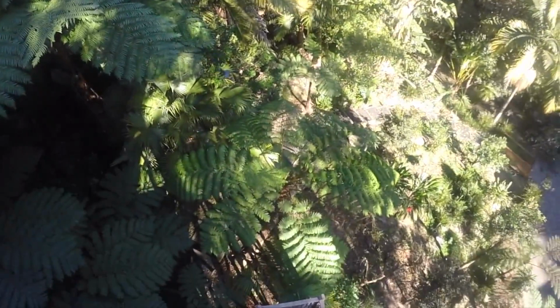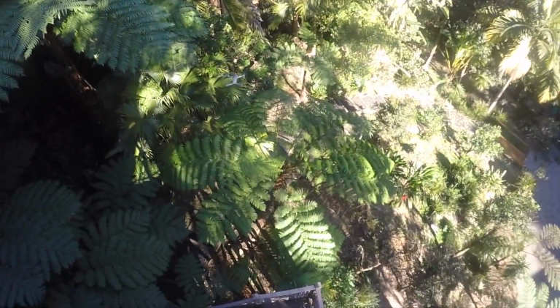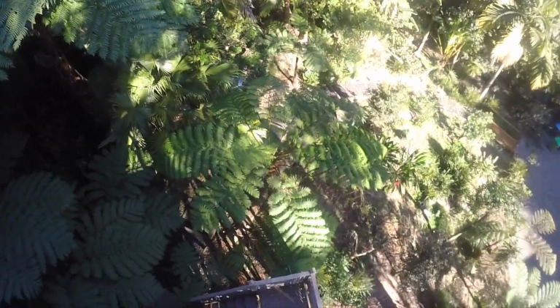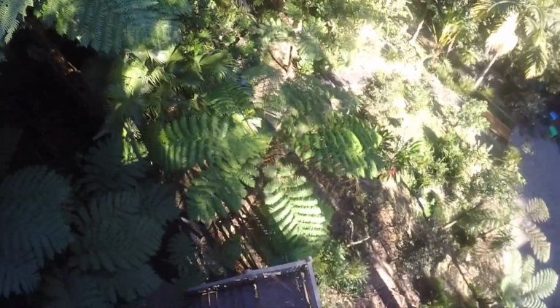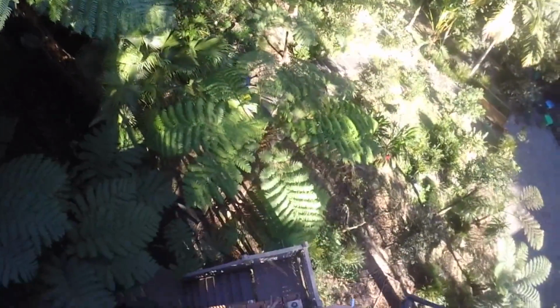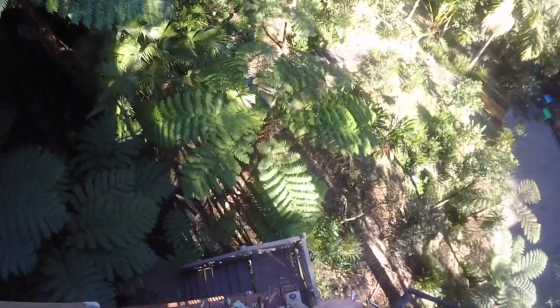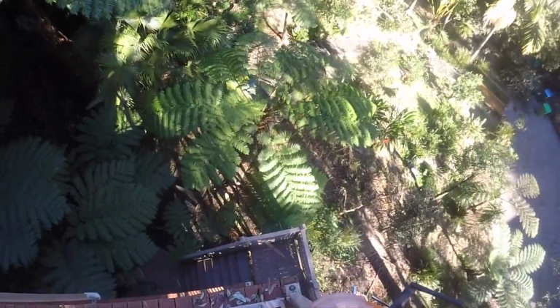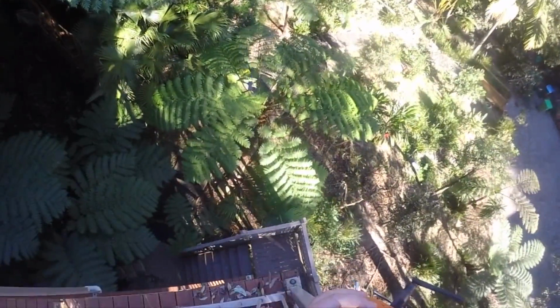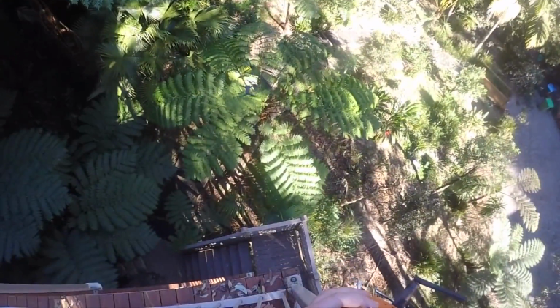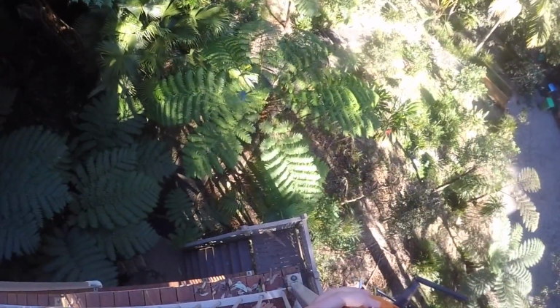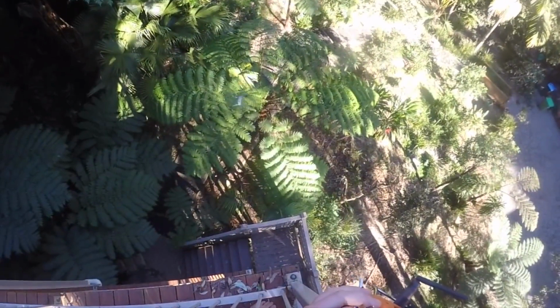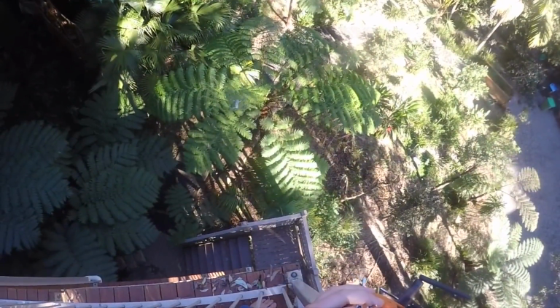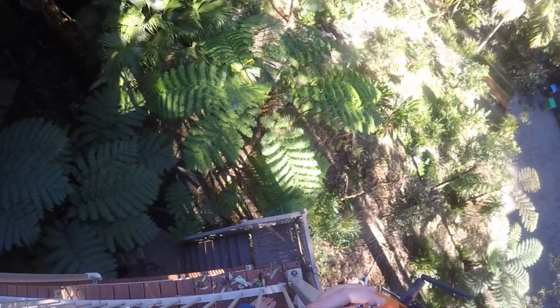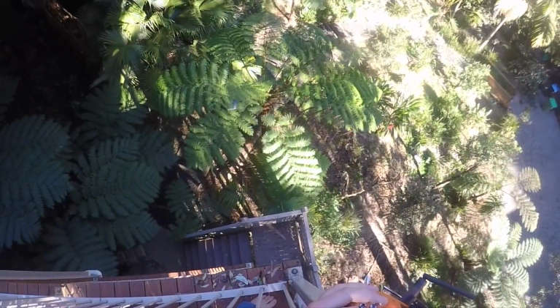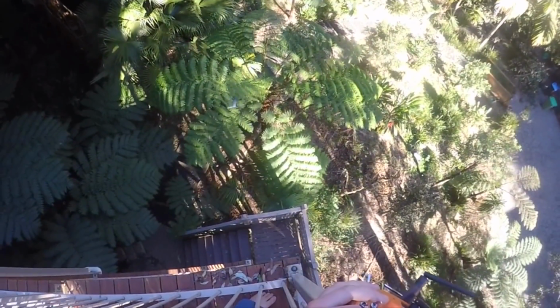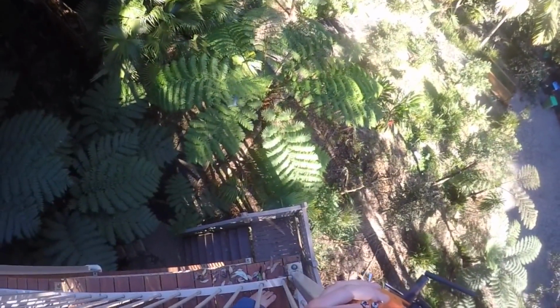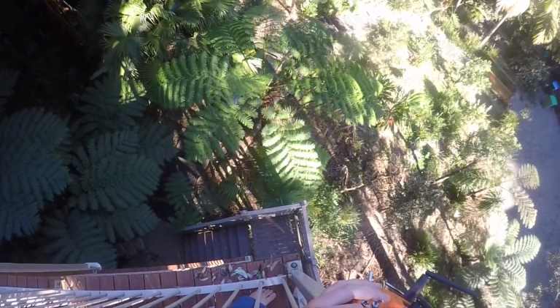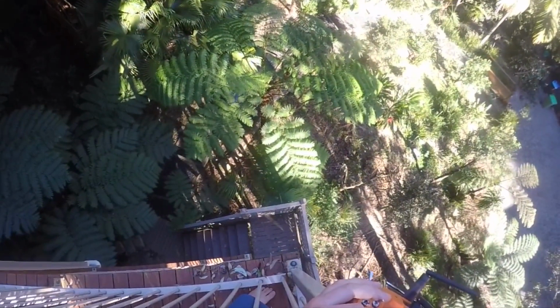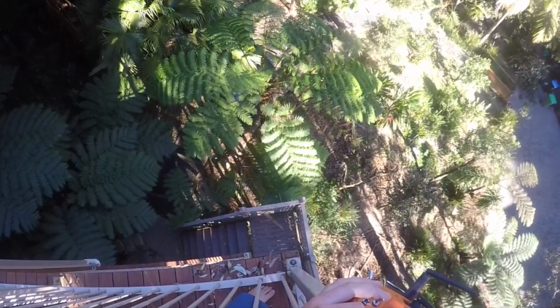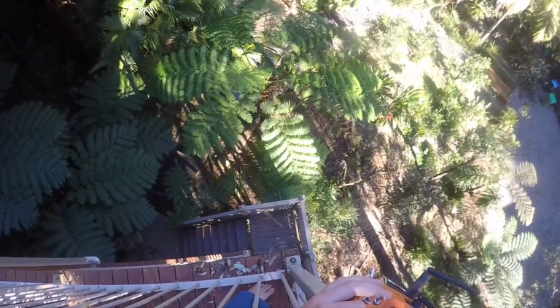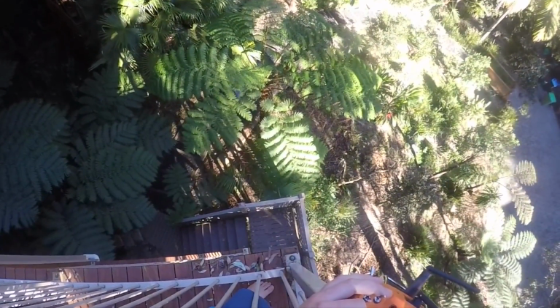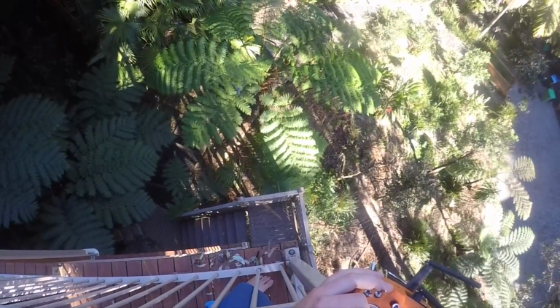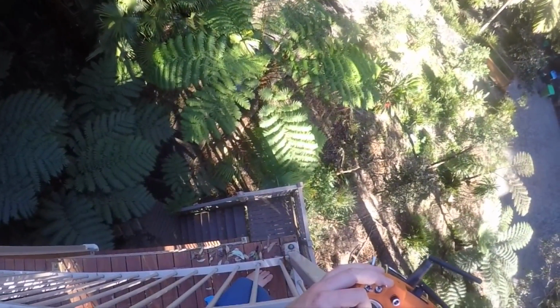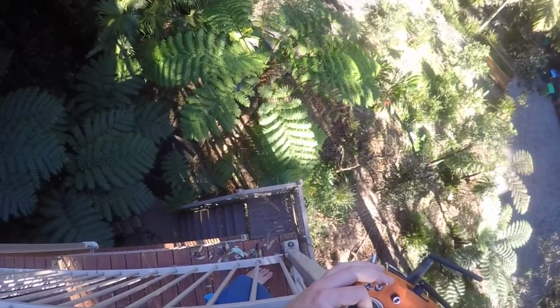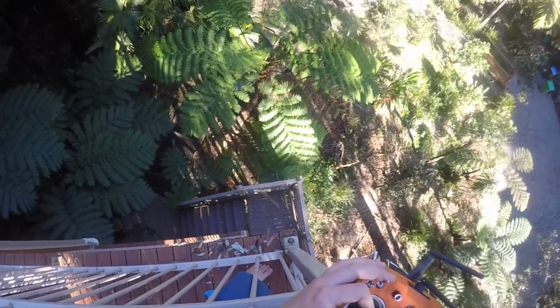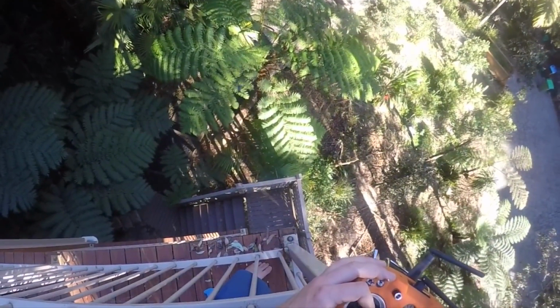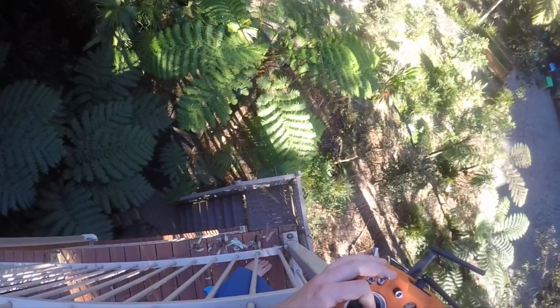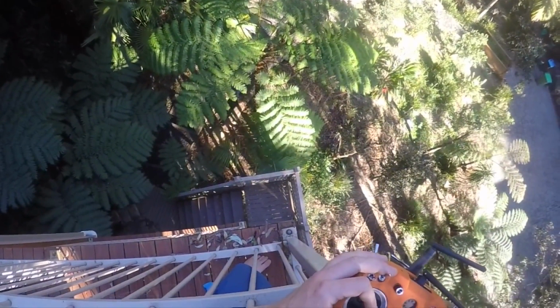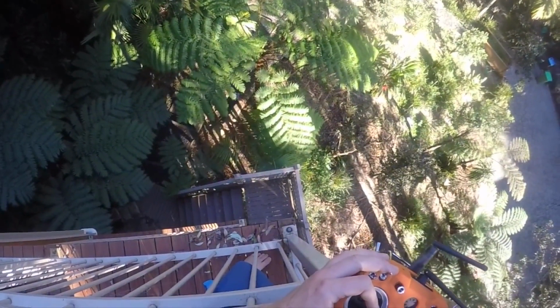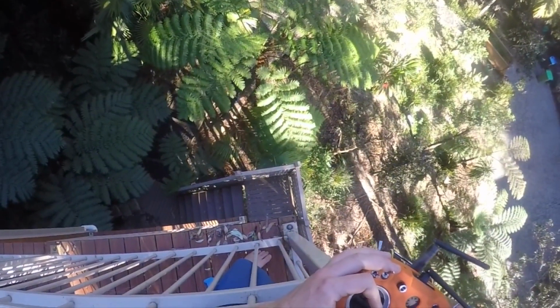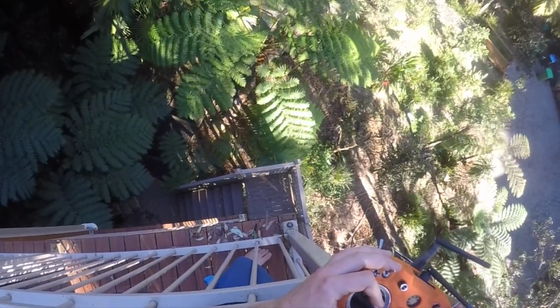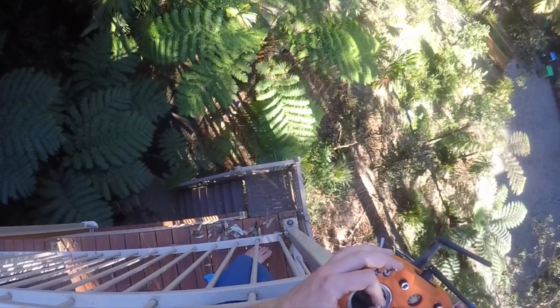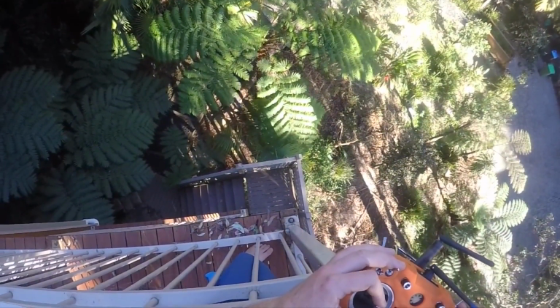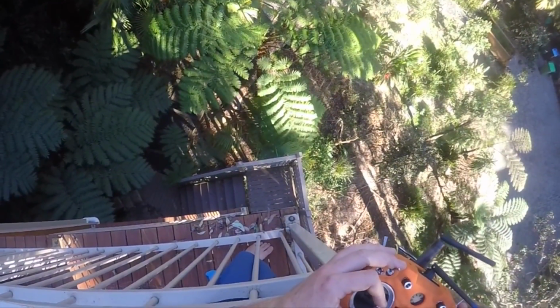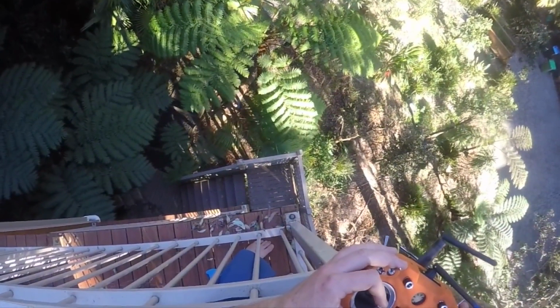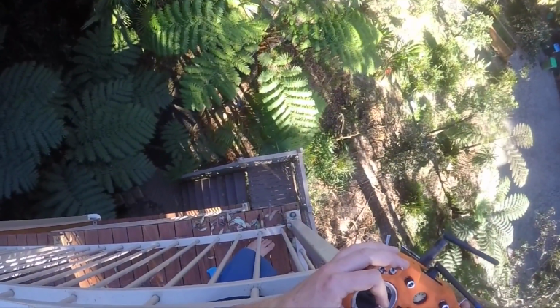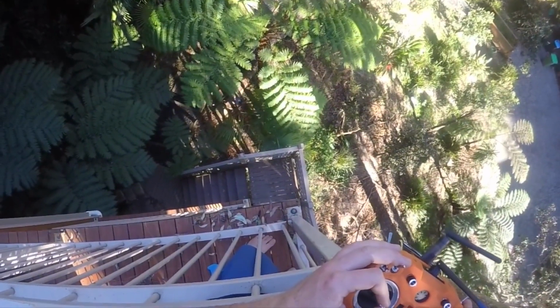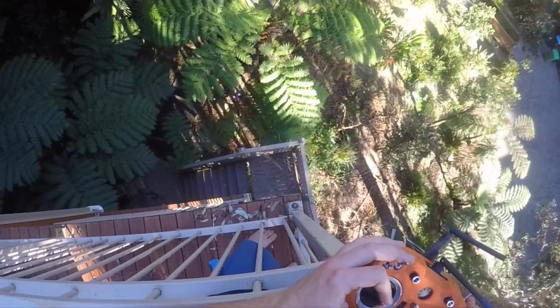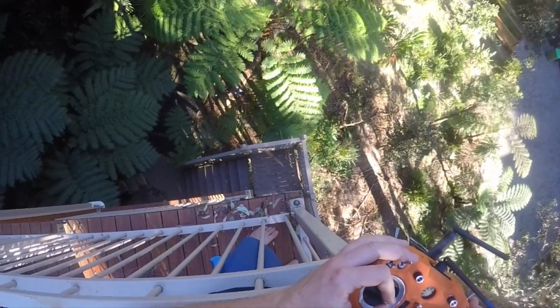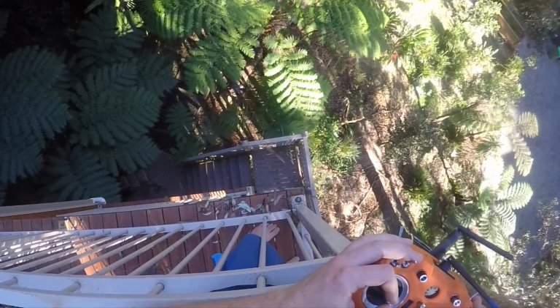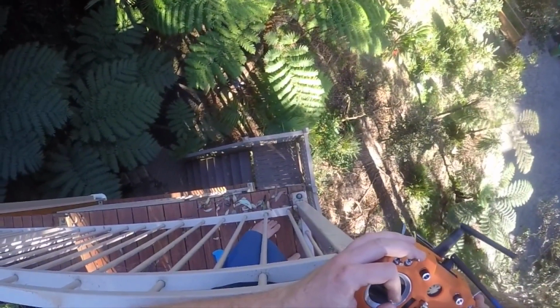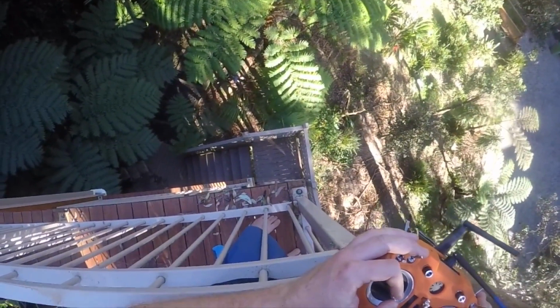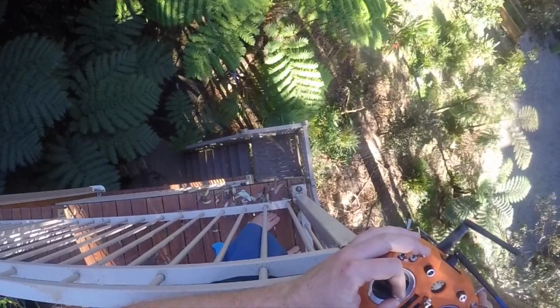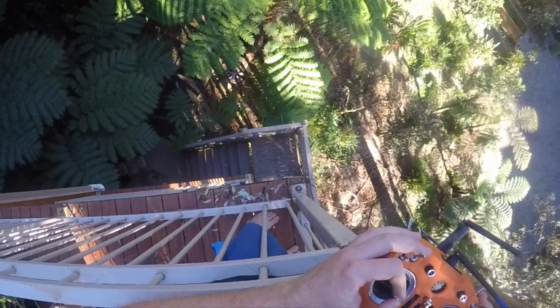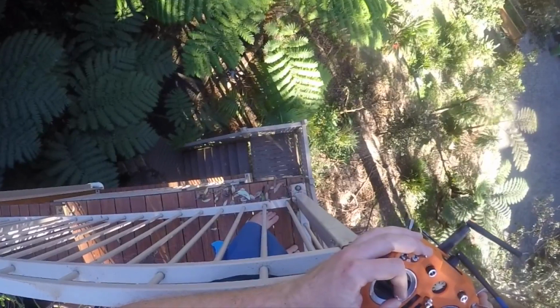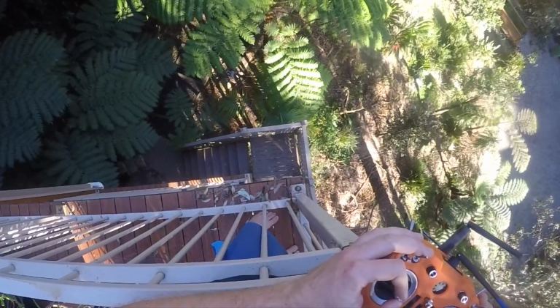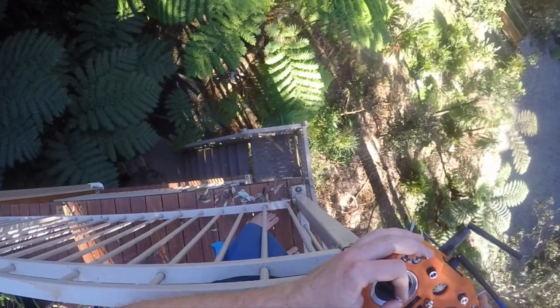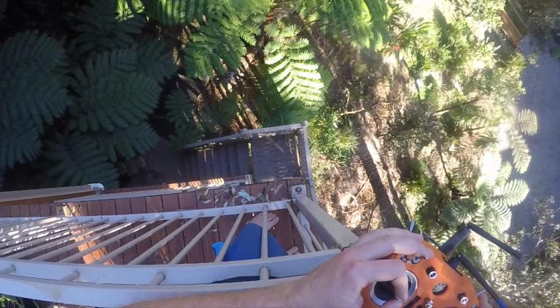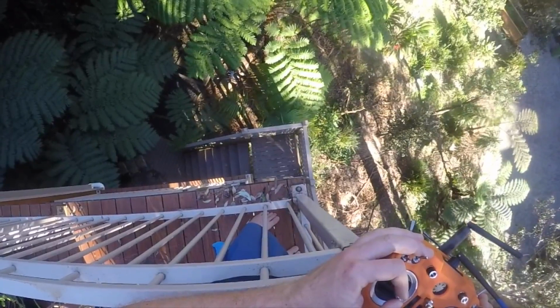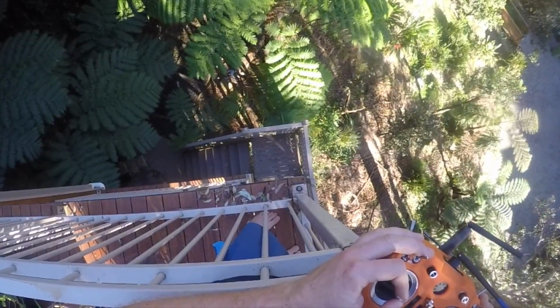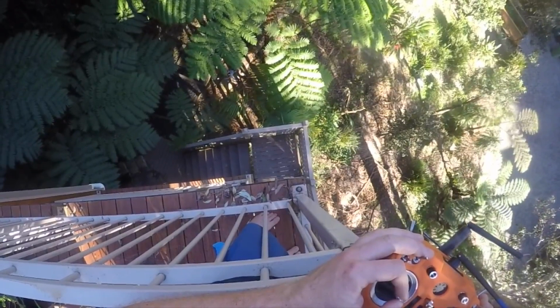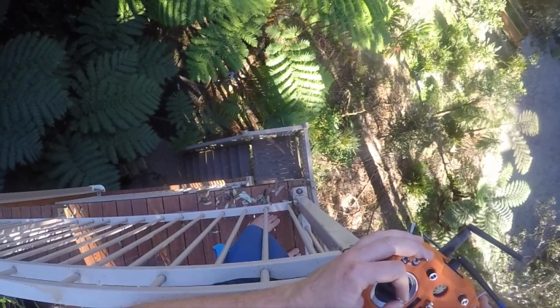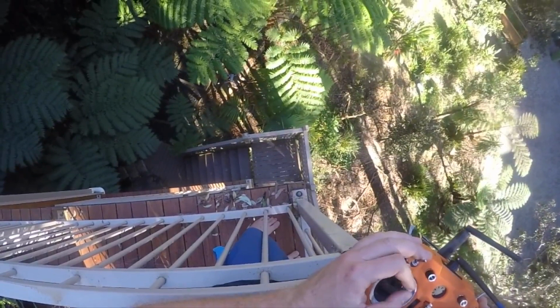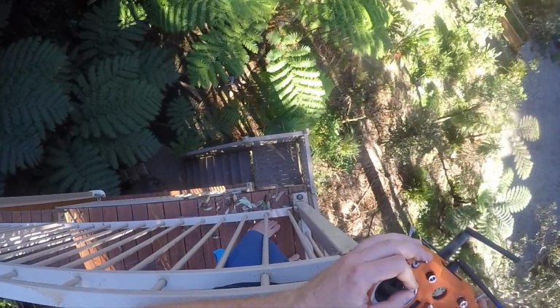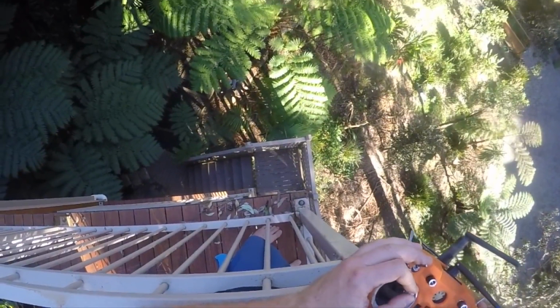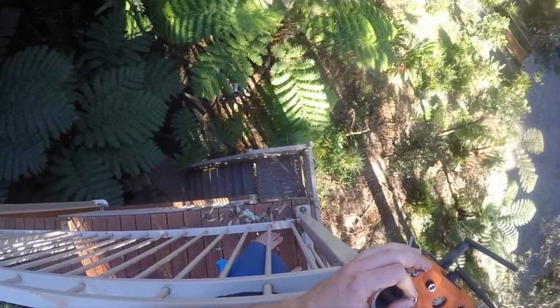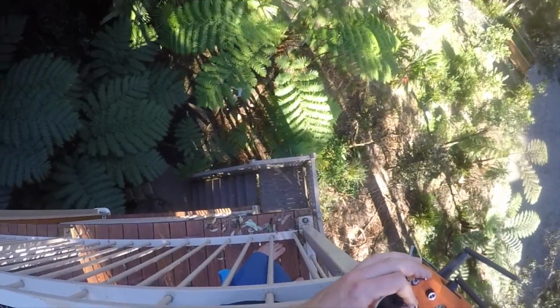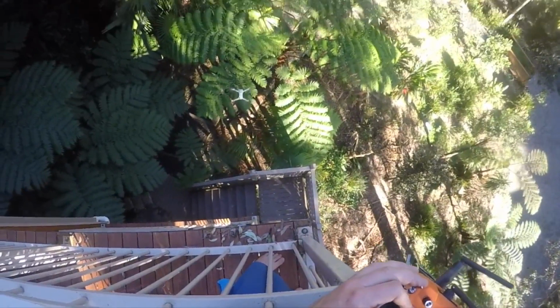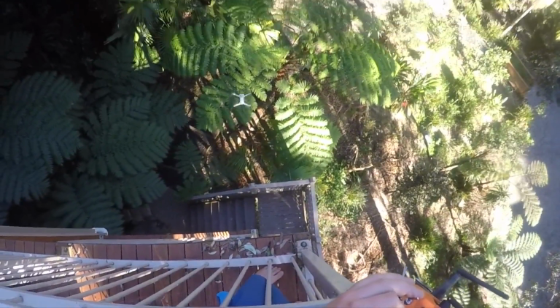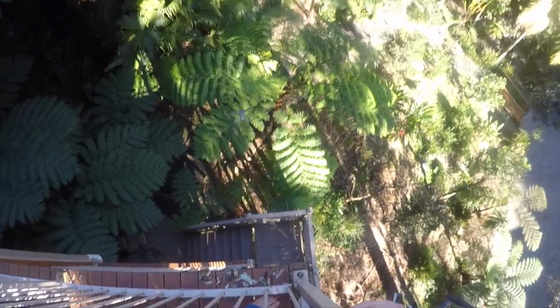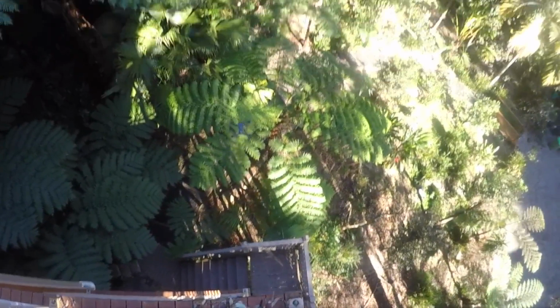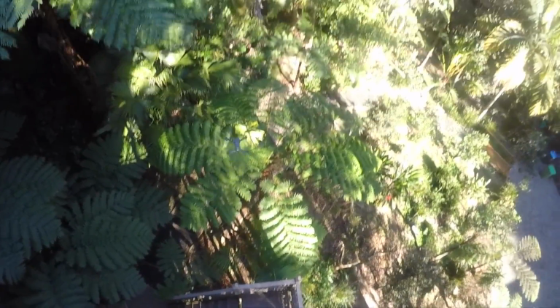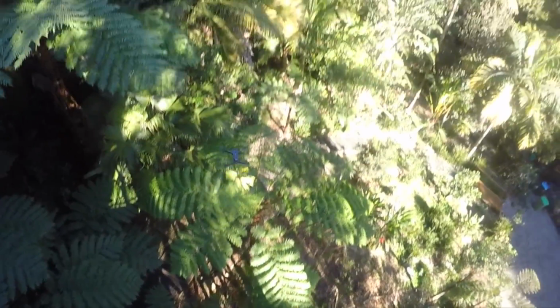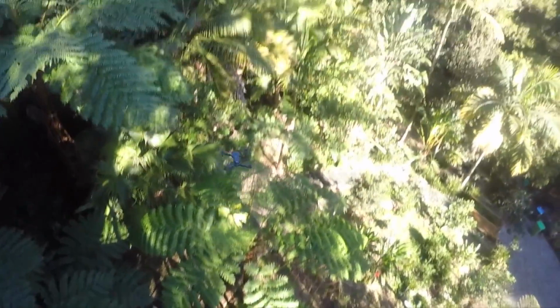It's not crazy powerful, but it has quite a decent climb rate at full throttle.